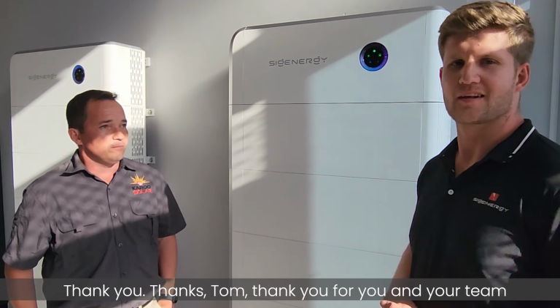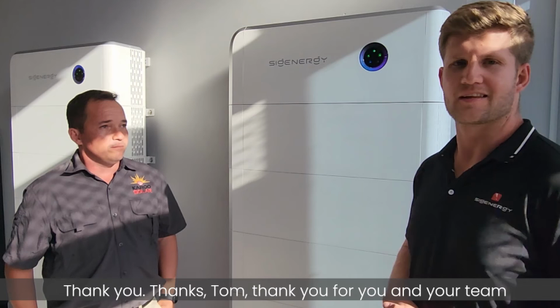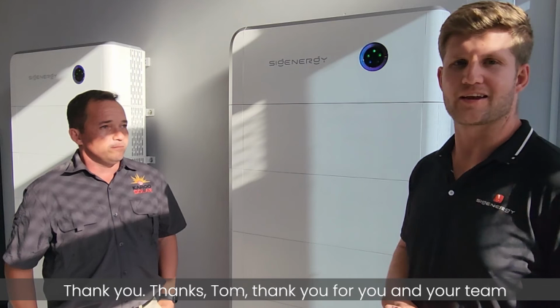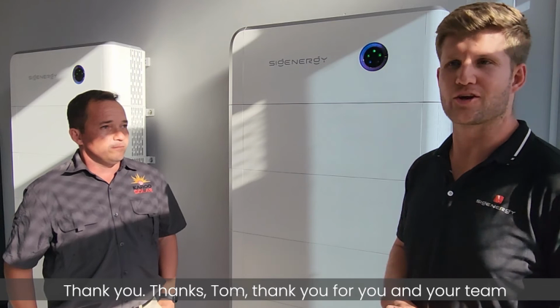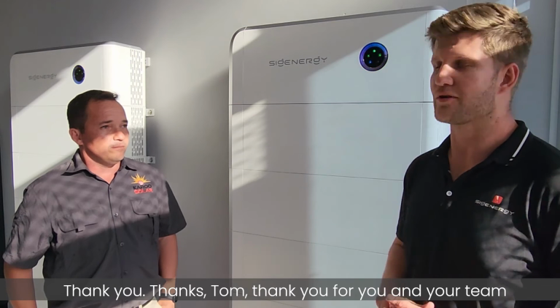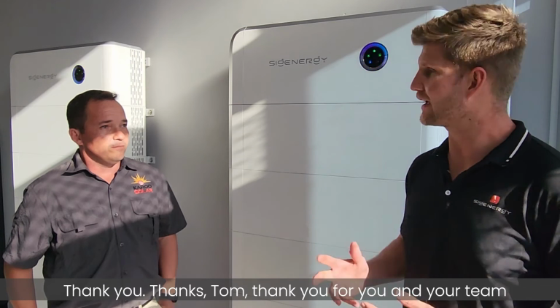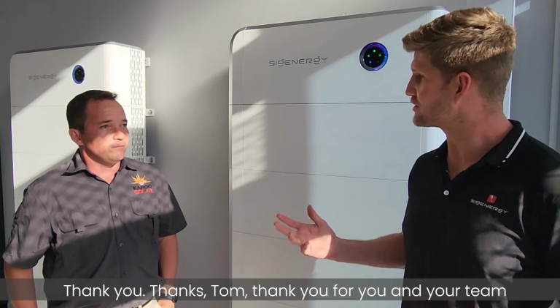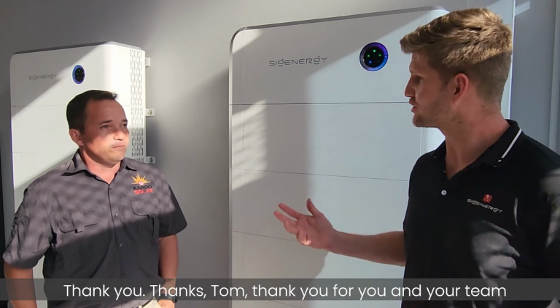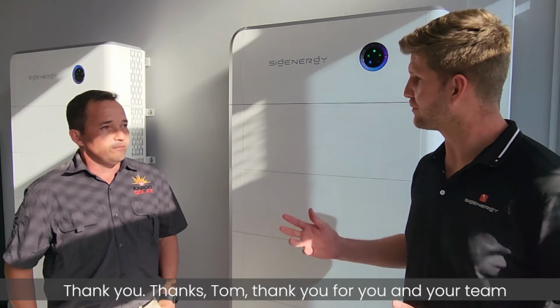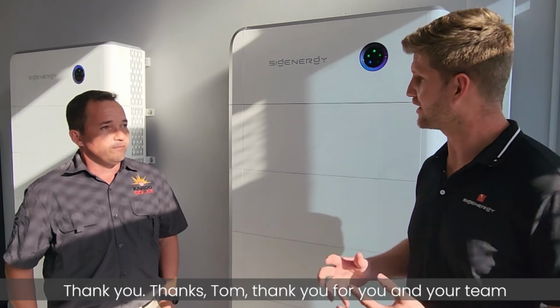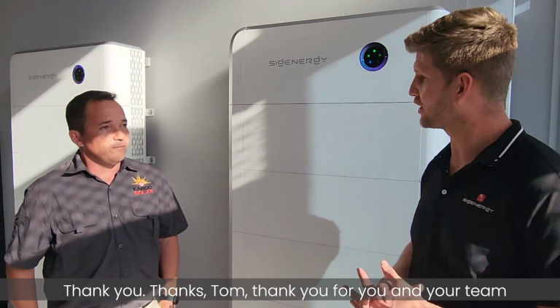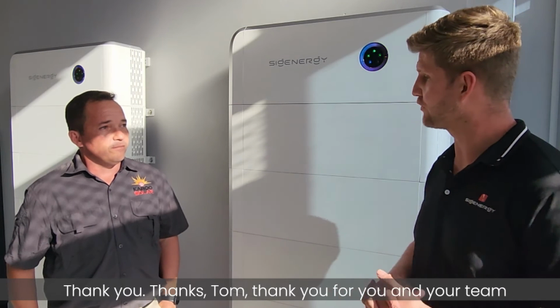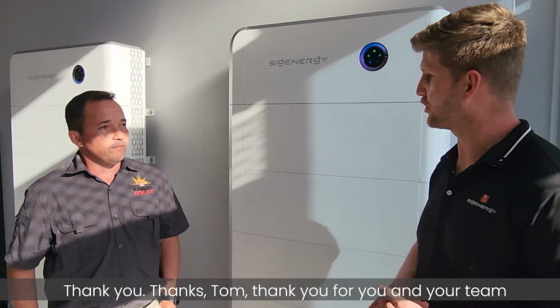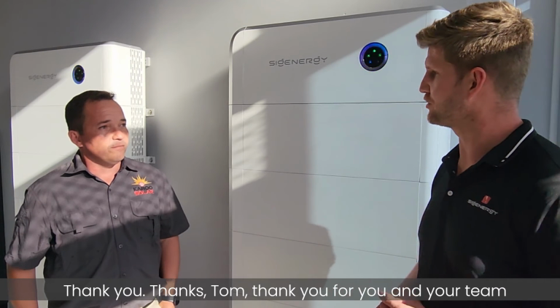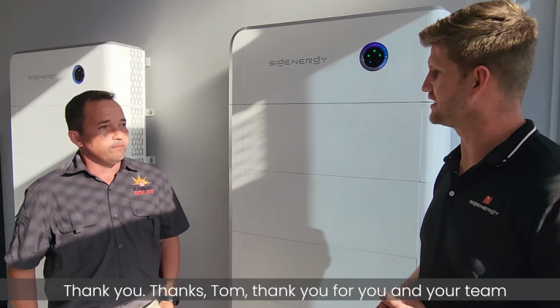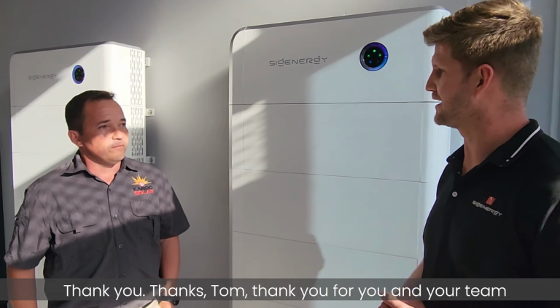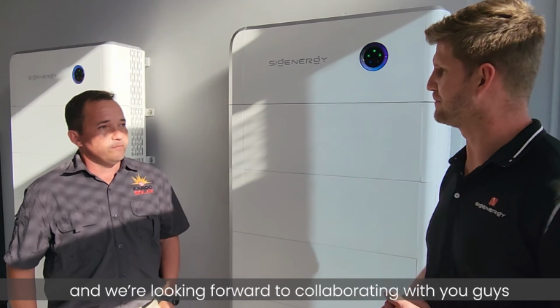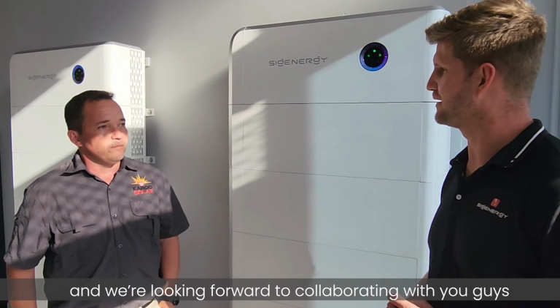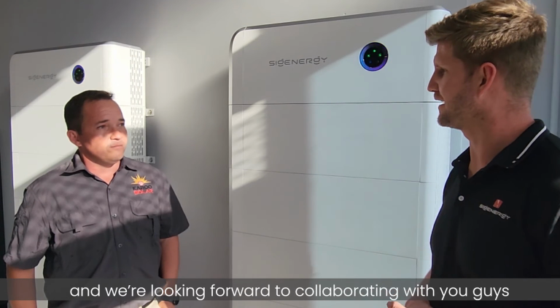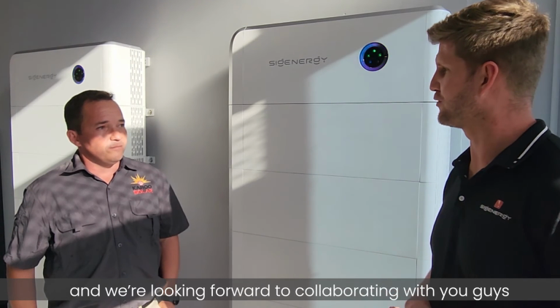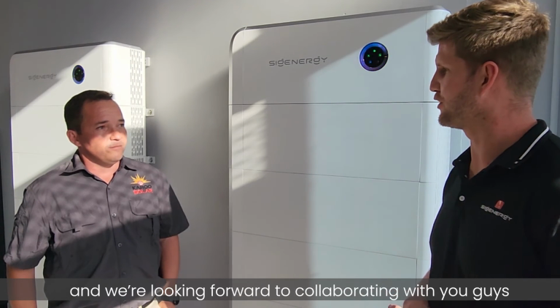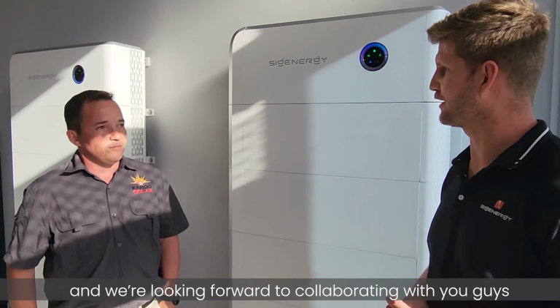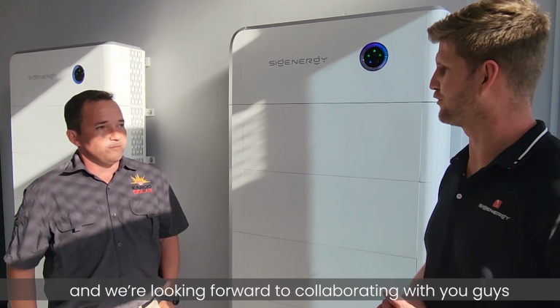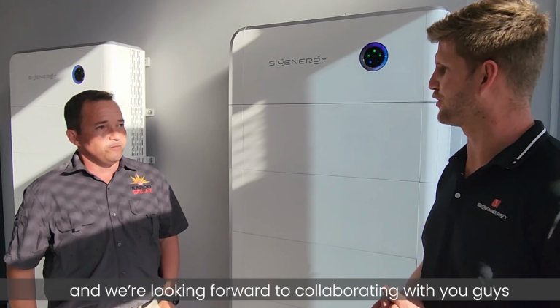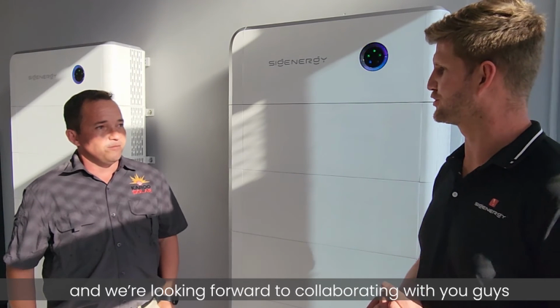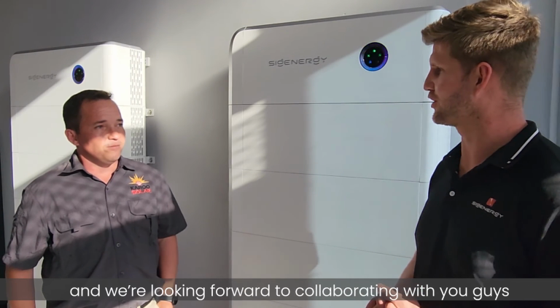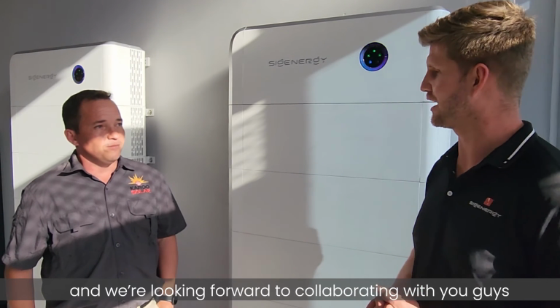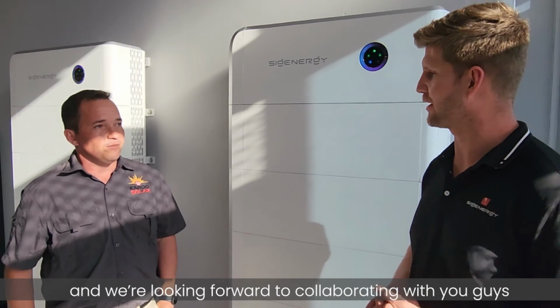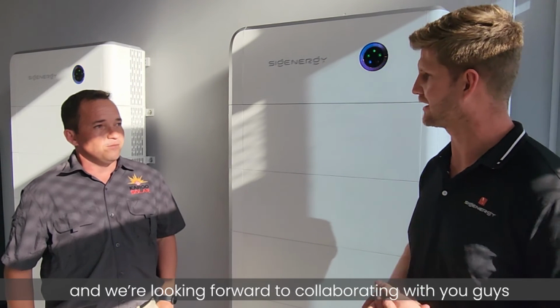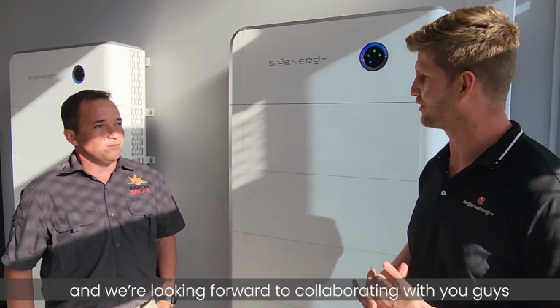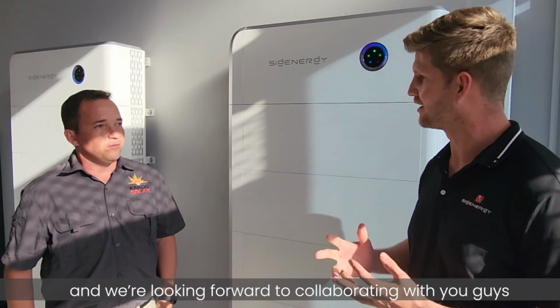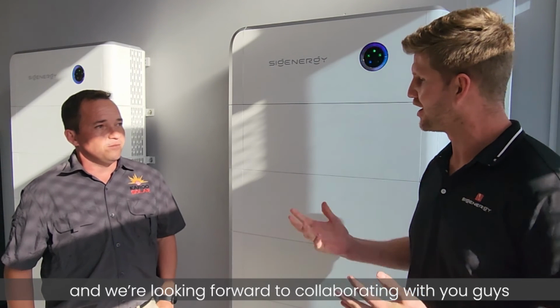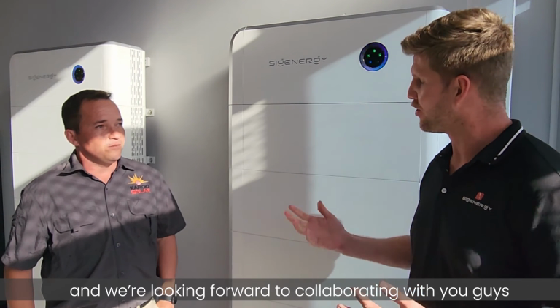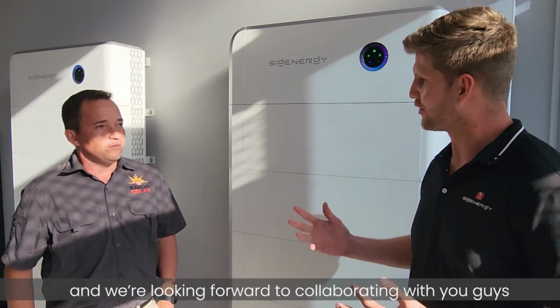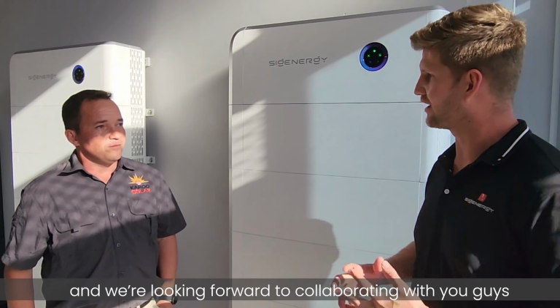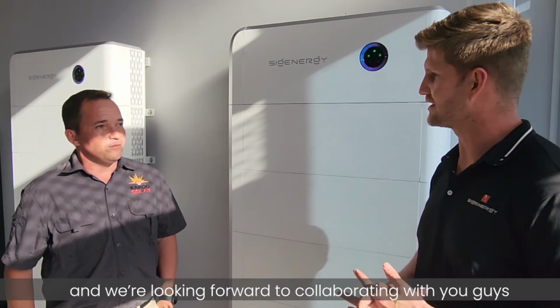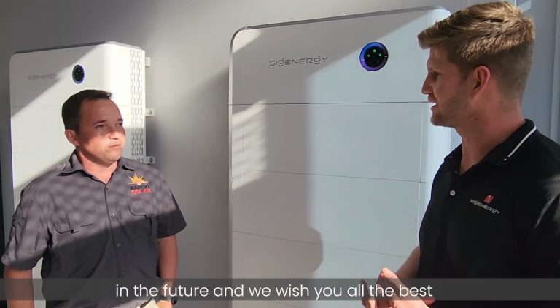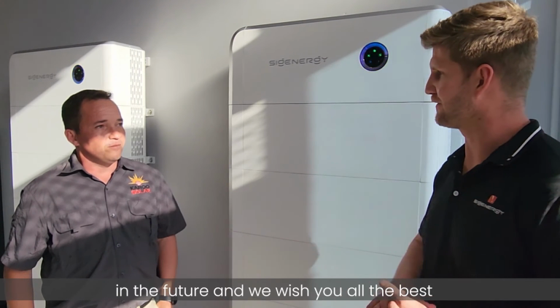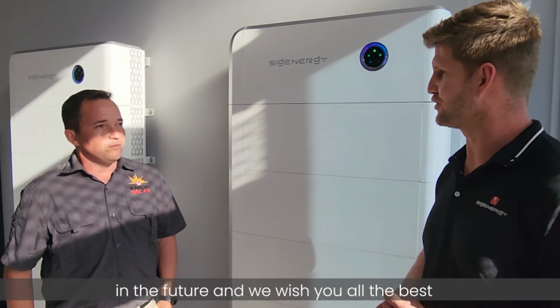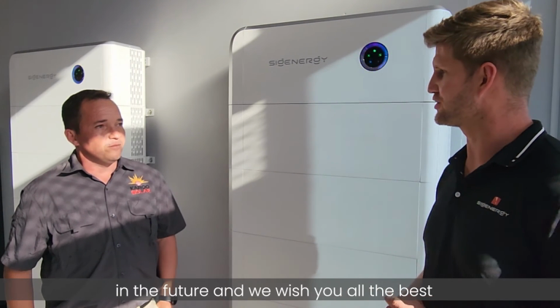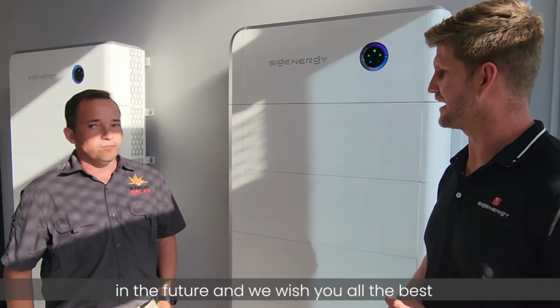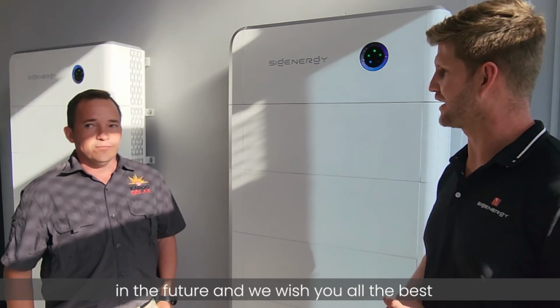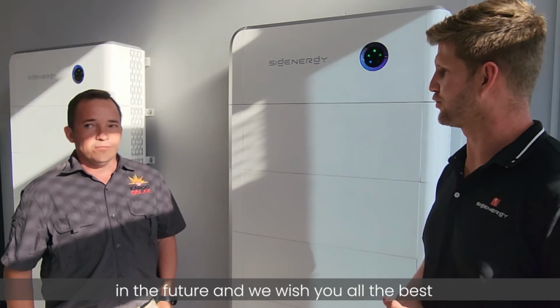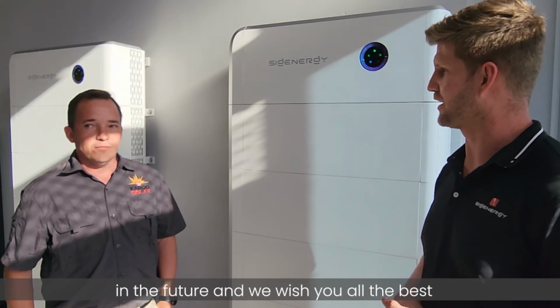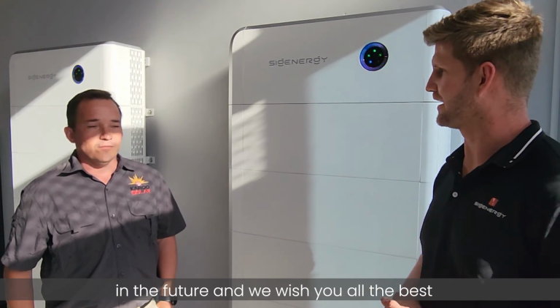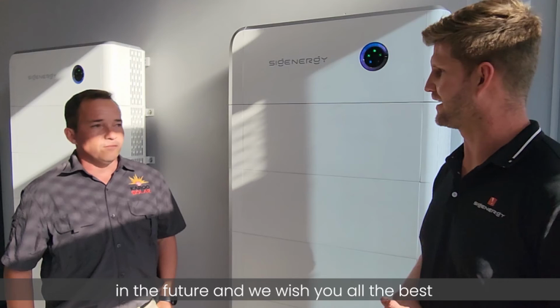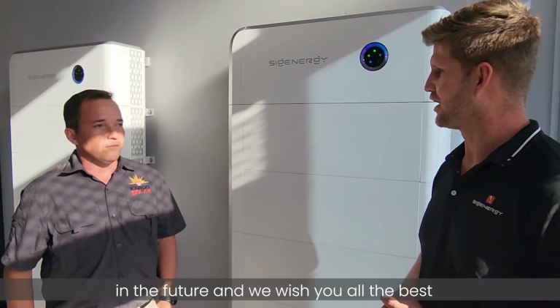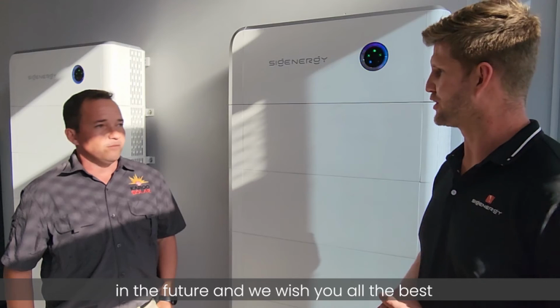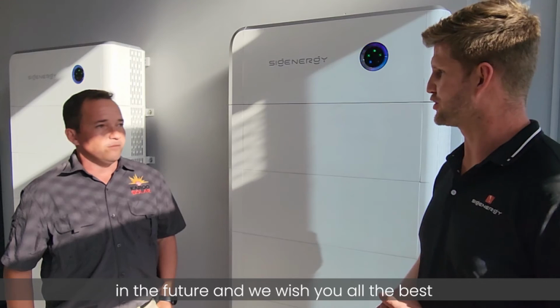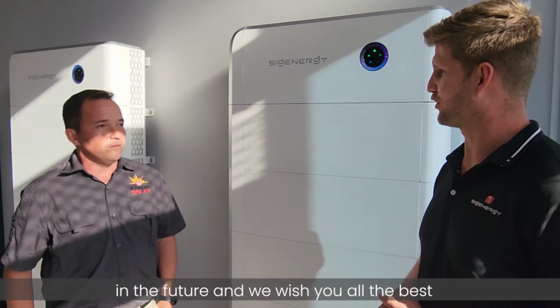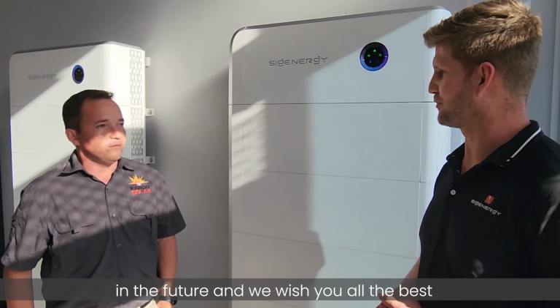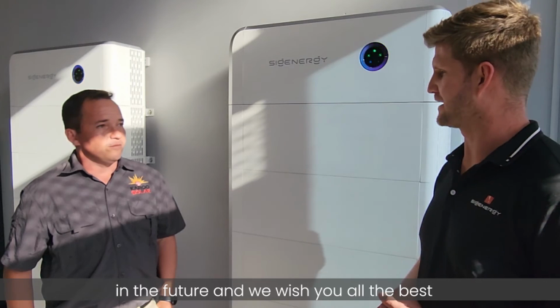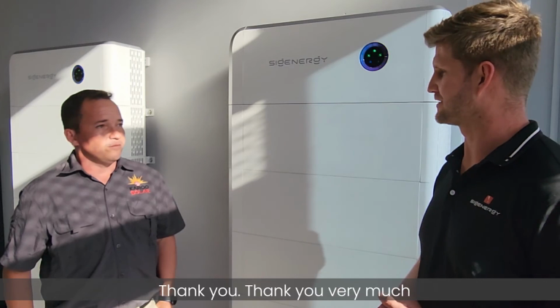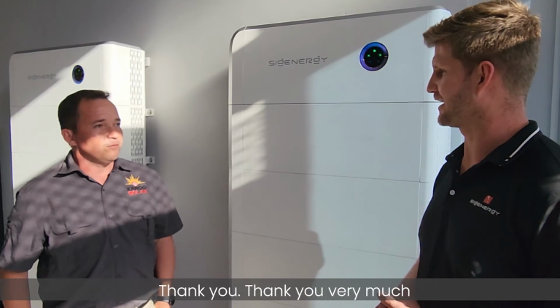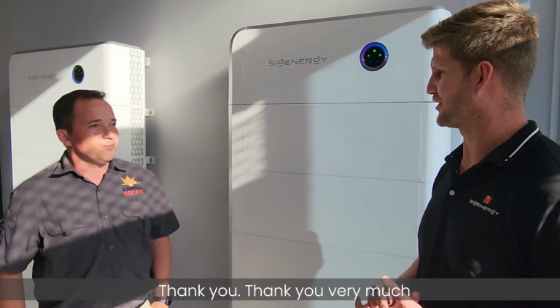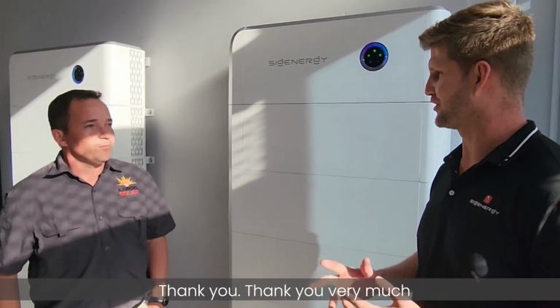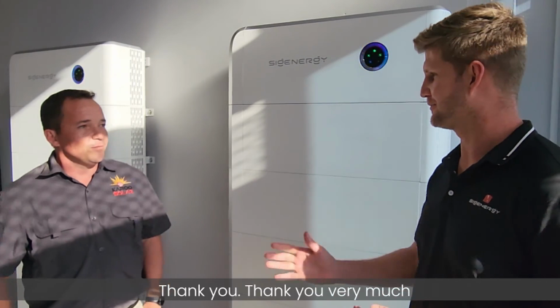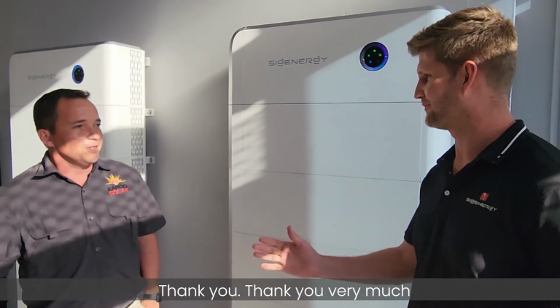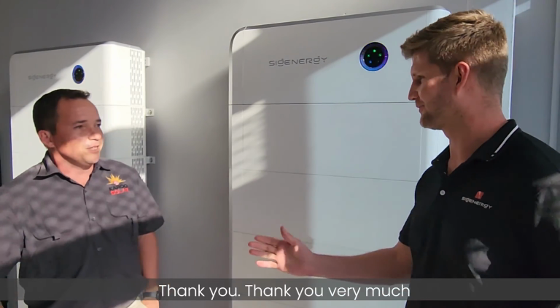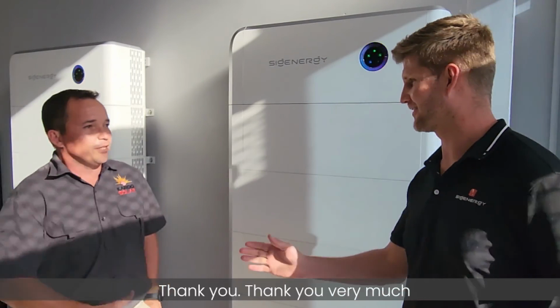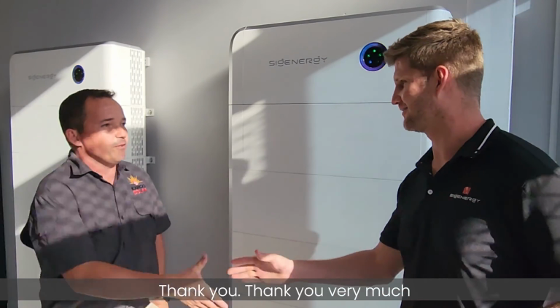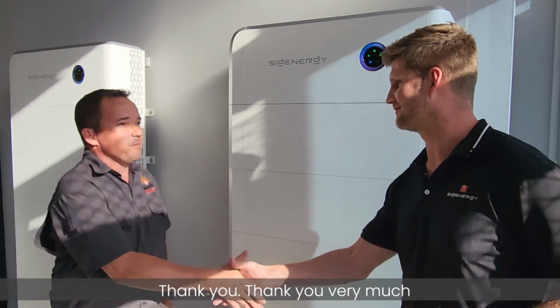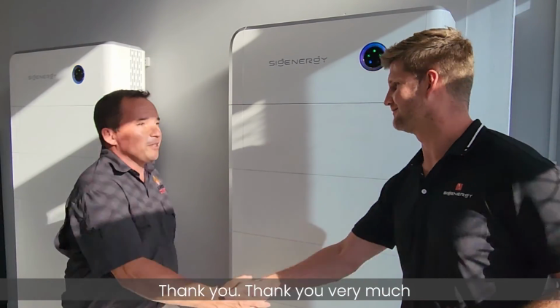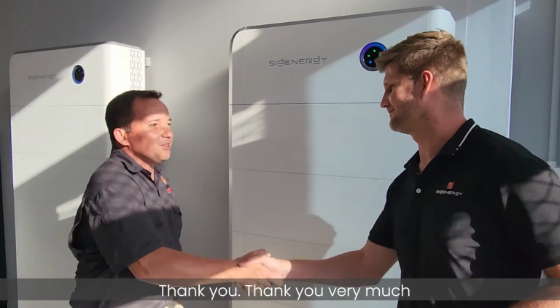Thank you, Tom. Thank you to your team. I'm looking forward to working with you guys in the future. Thank you very much.